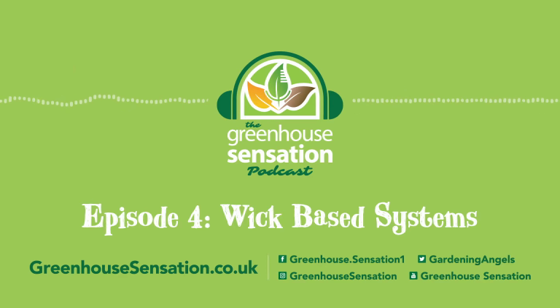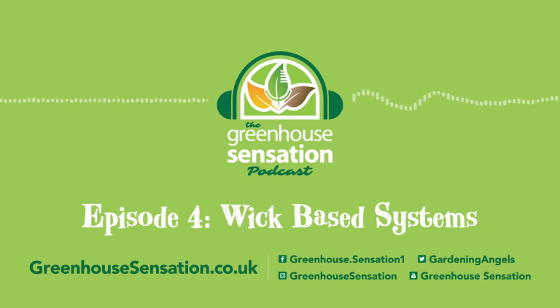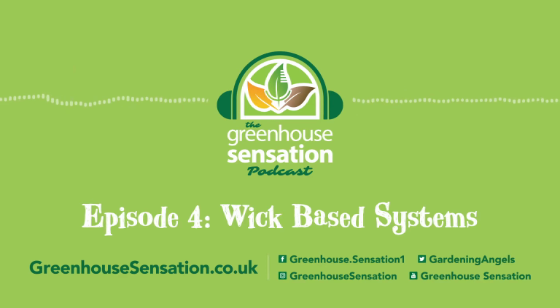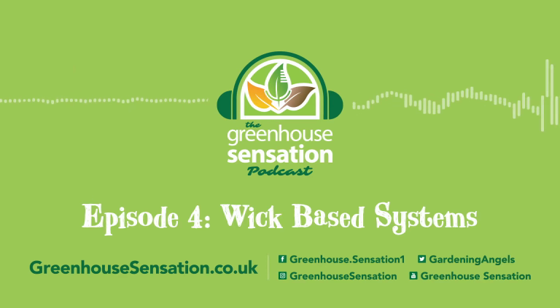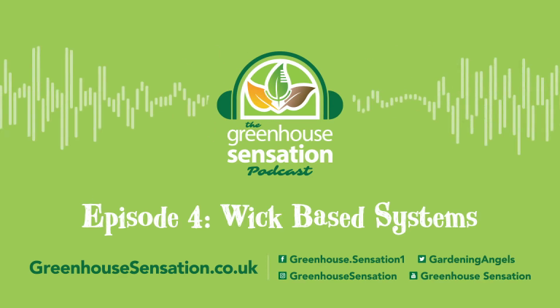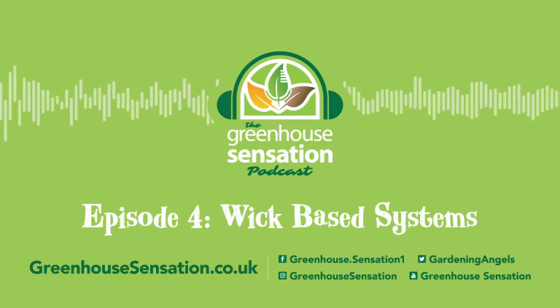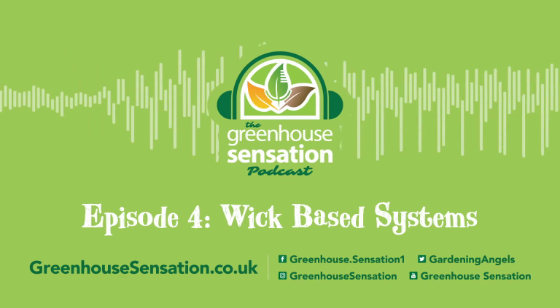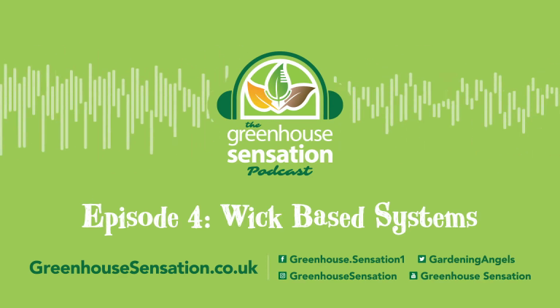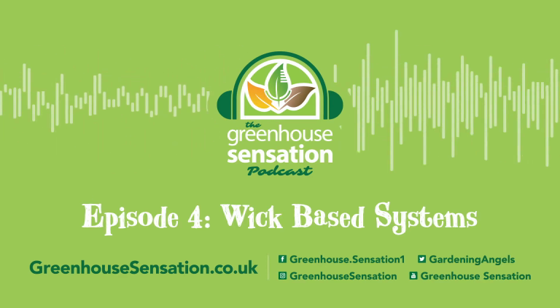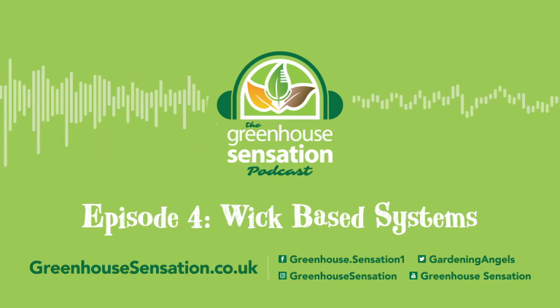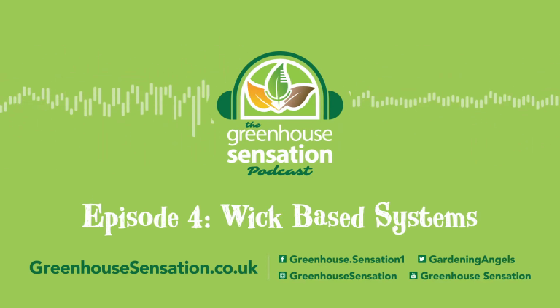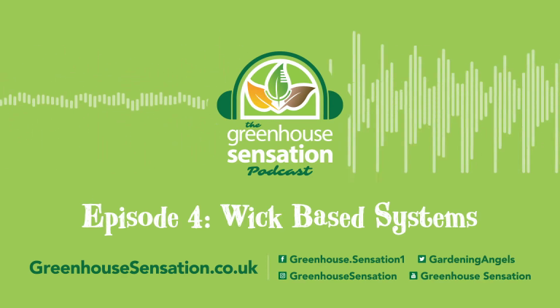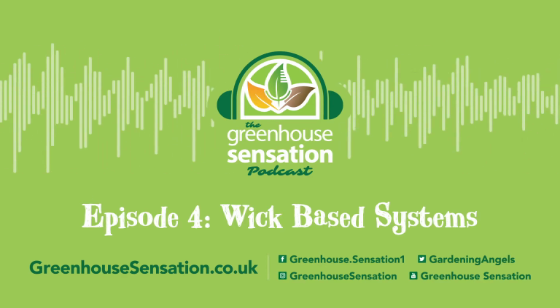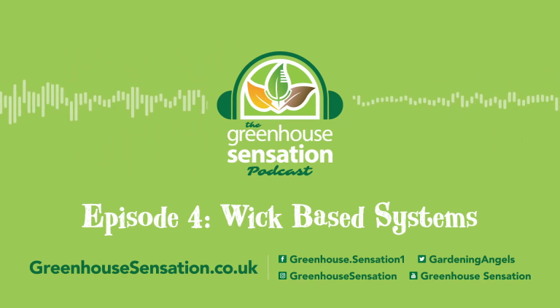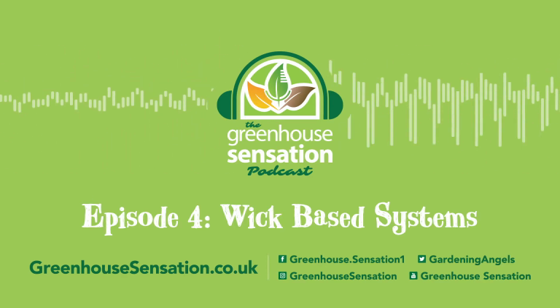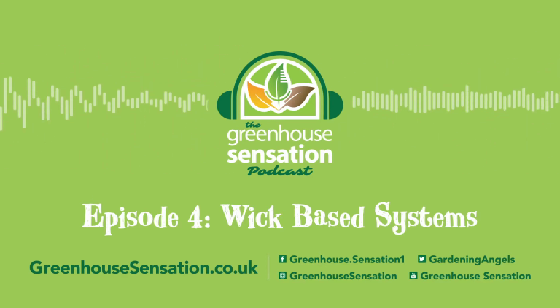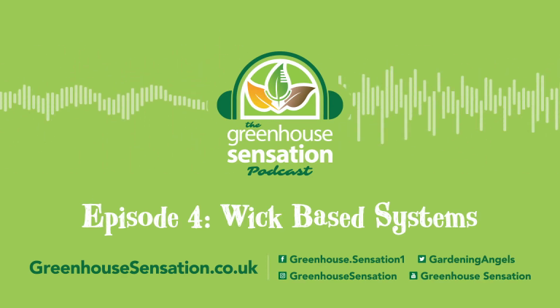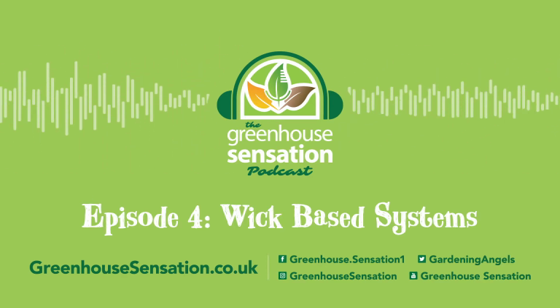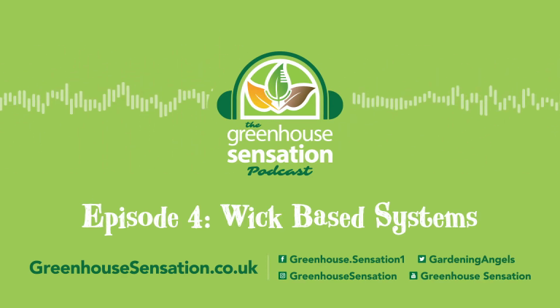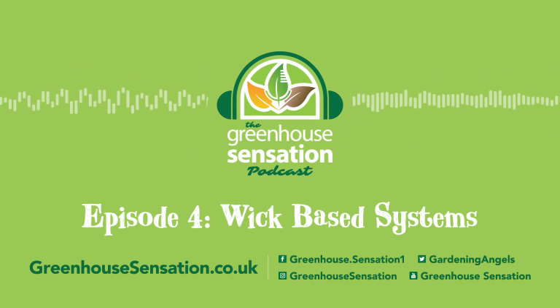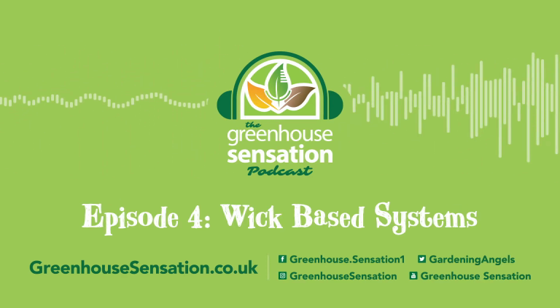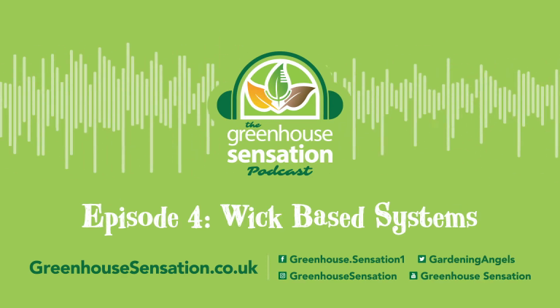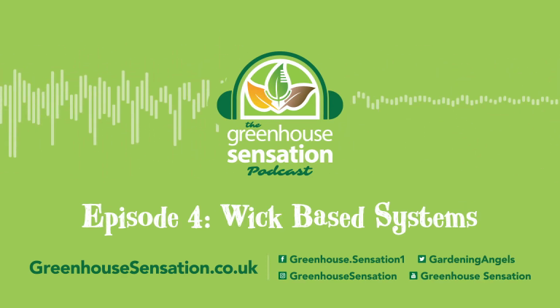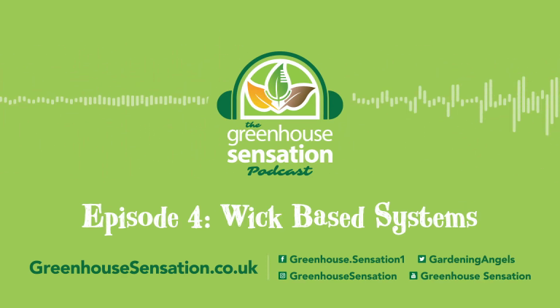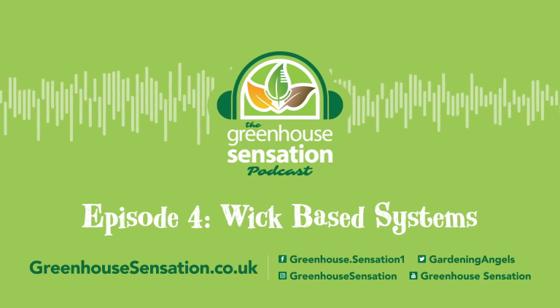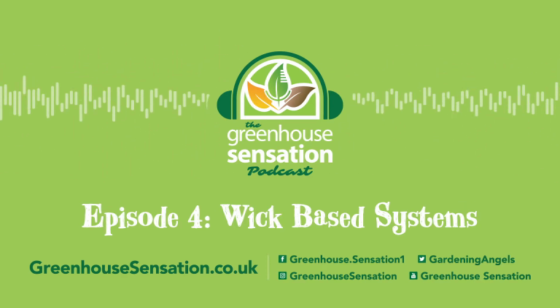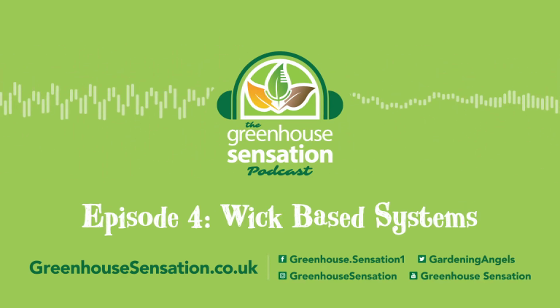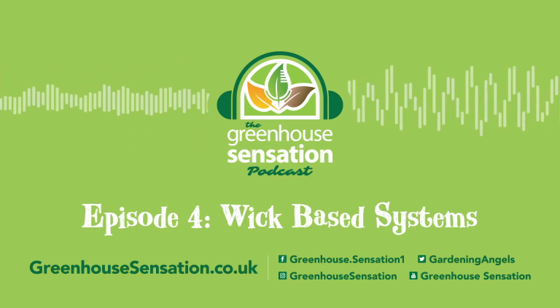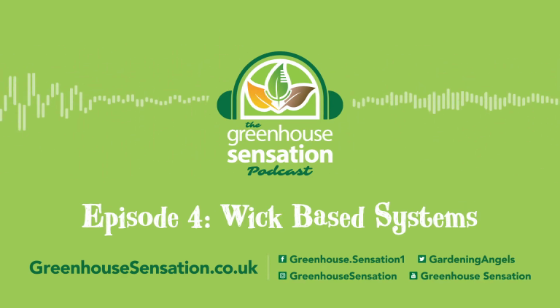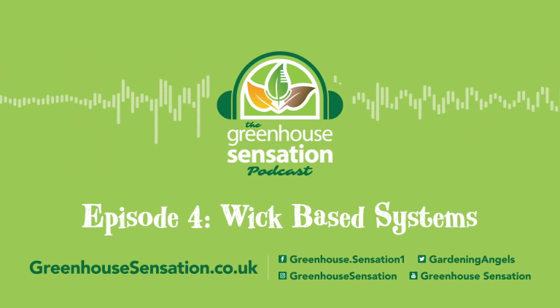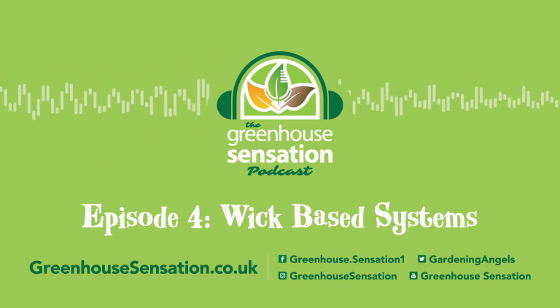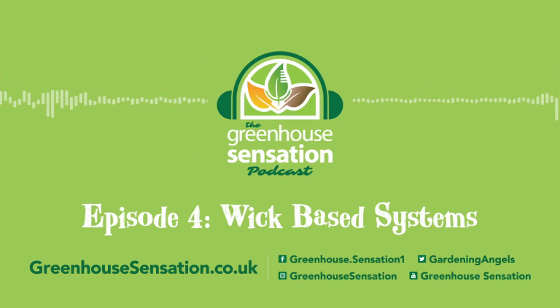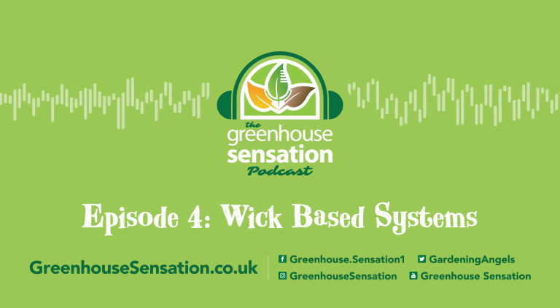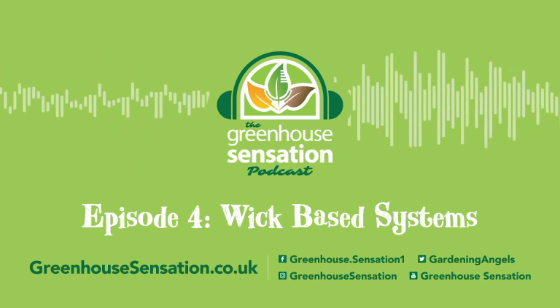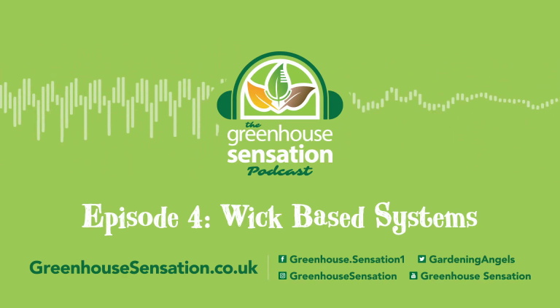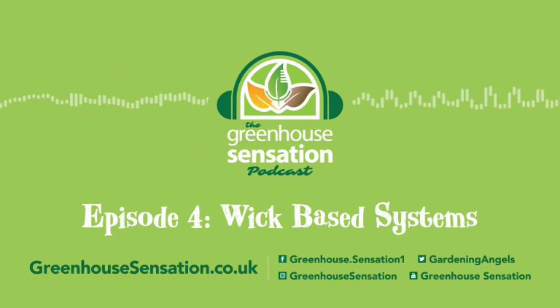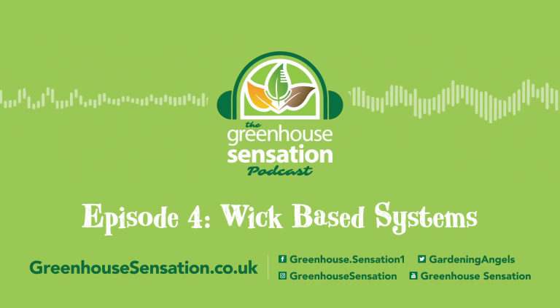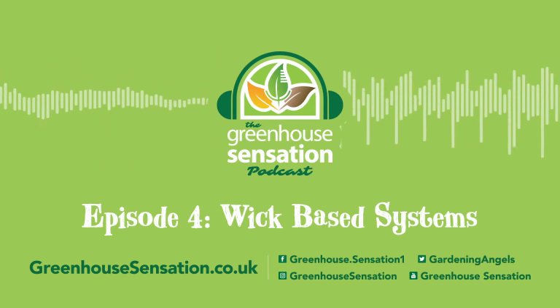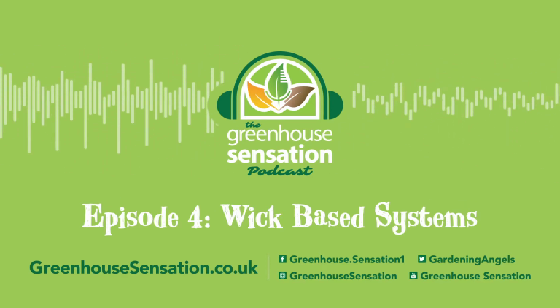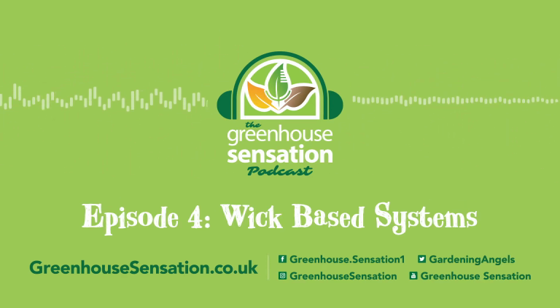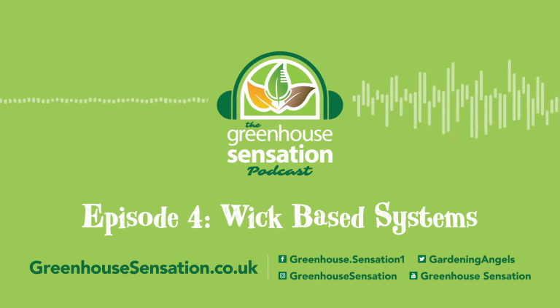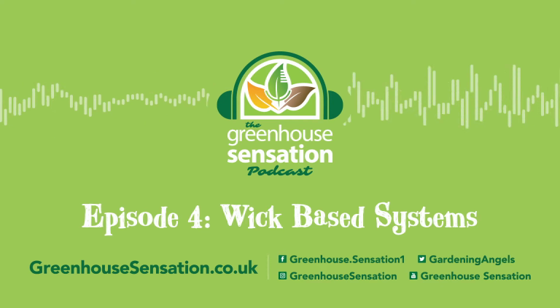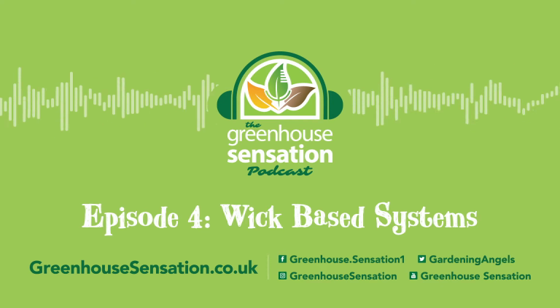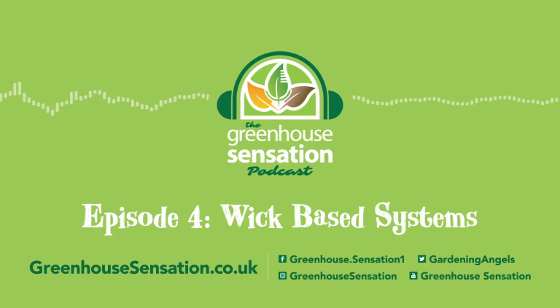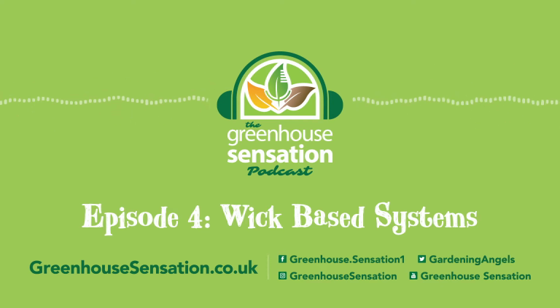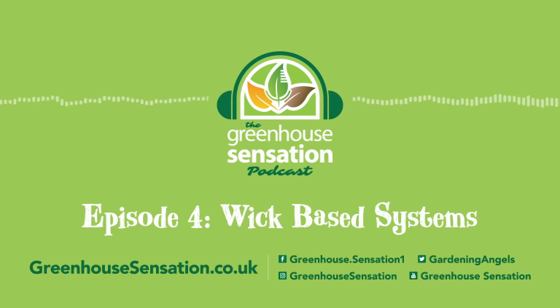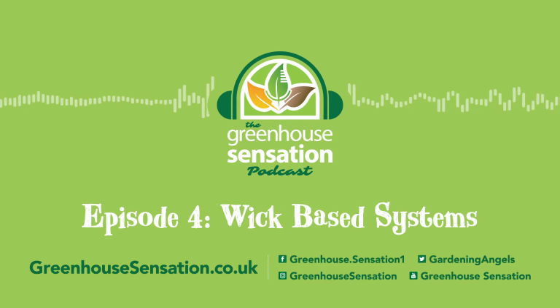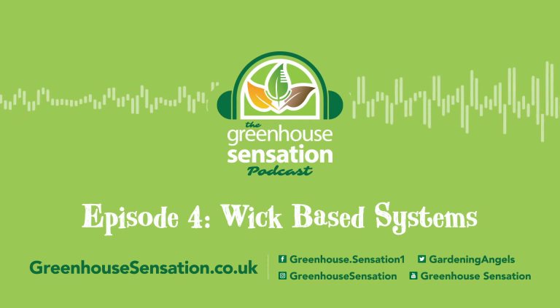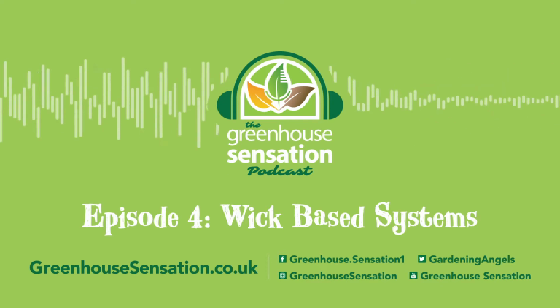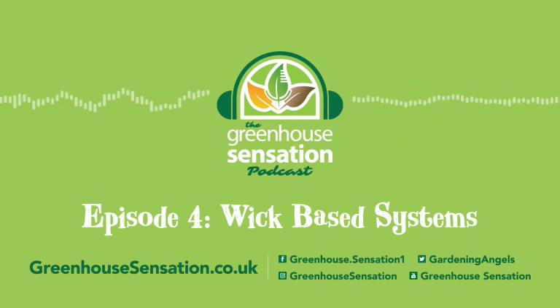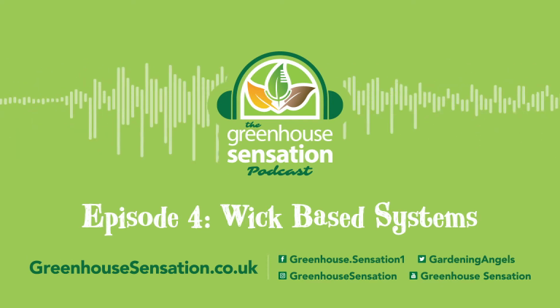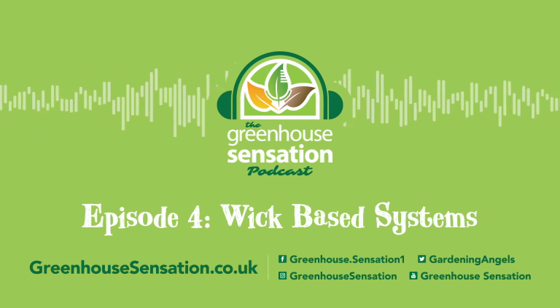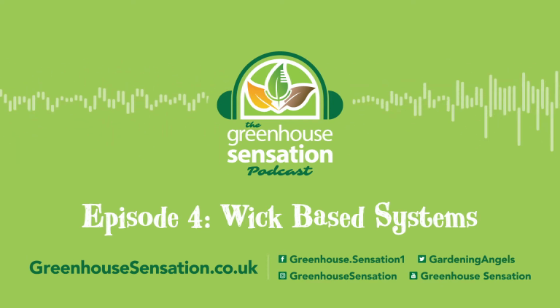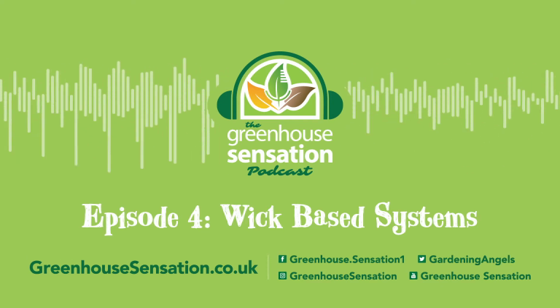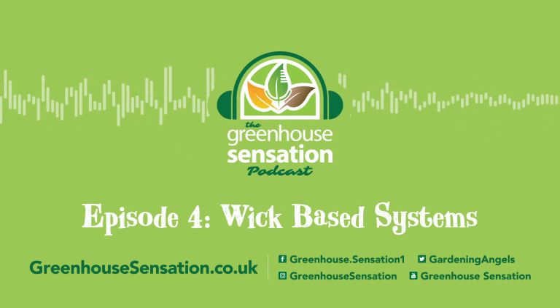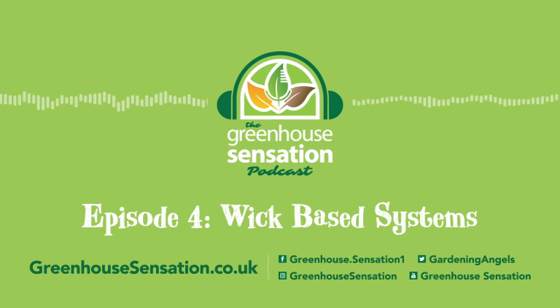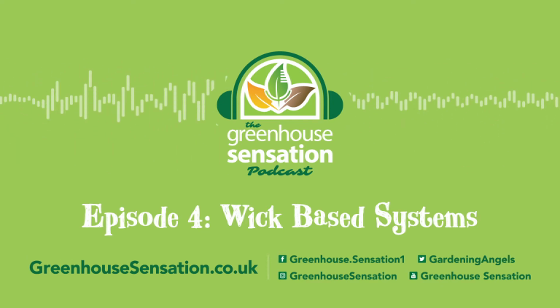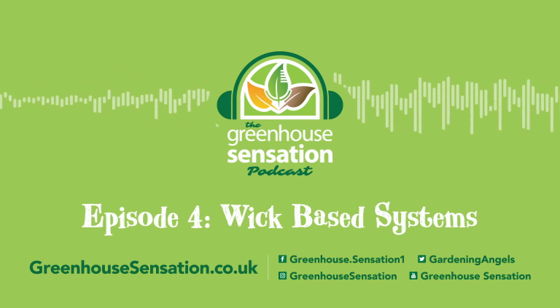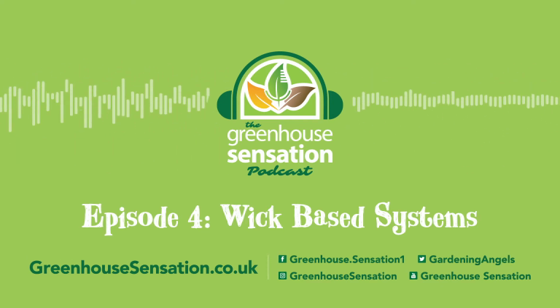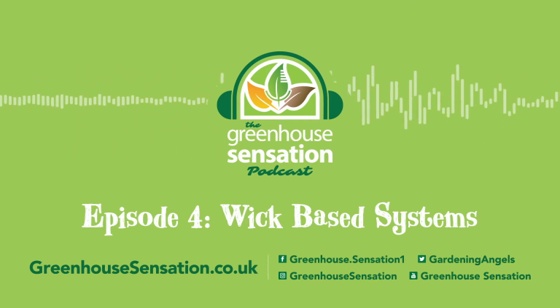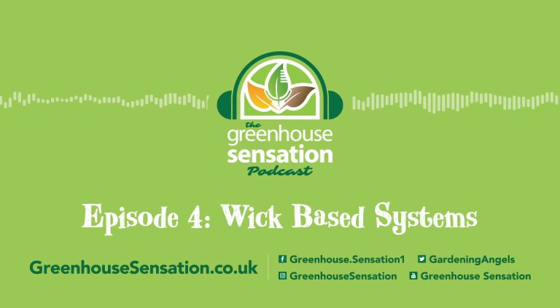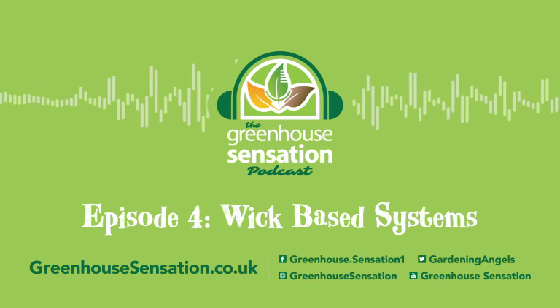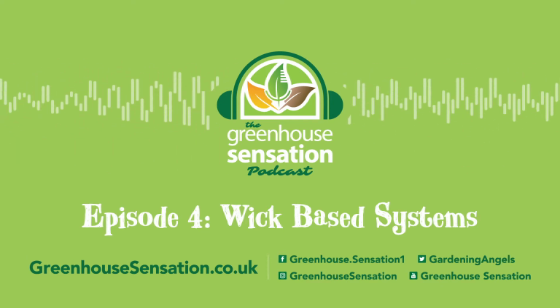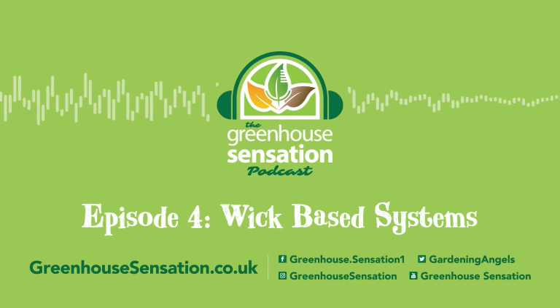To be sure you don't miss out, make sure you subscribe to our YouTube channel and like and share this video so that your fellow growers can also tune in.